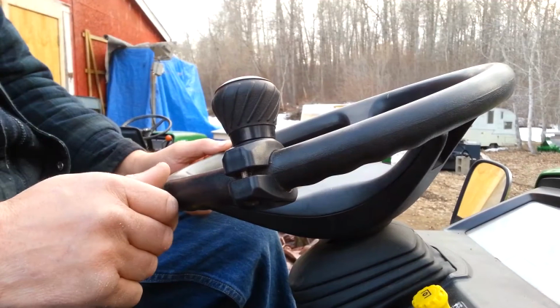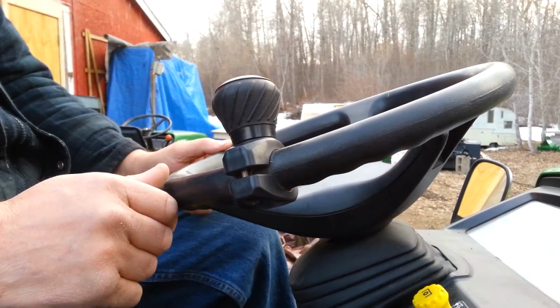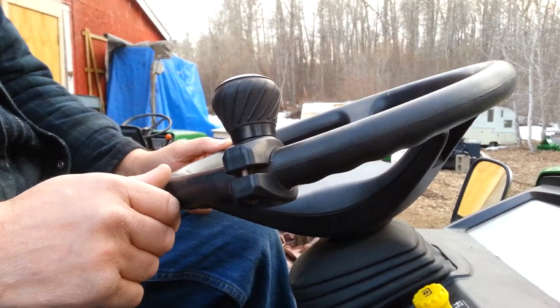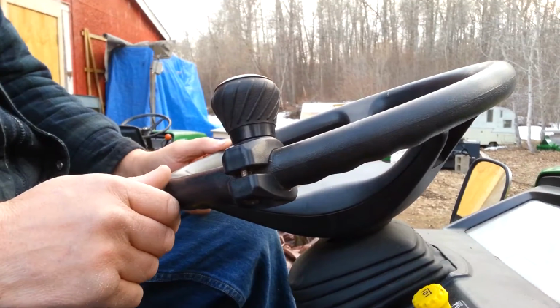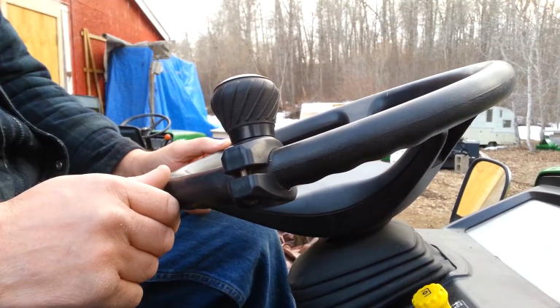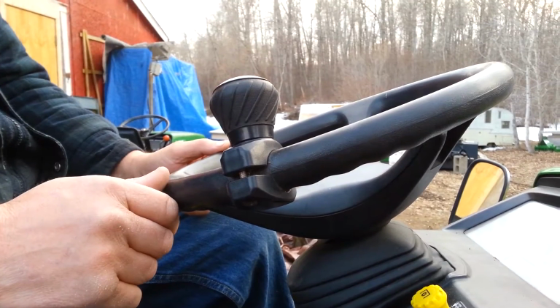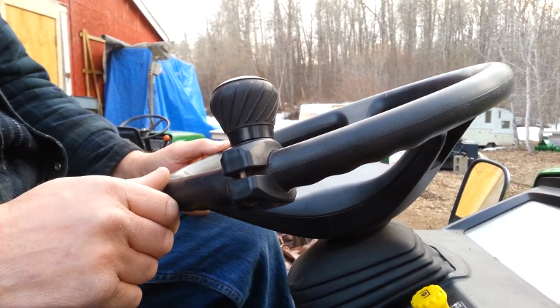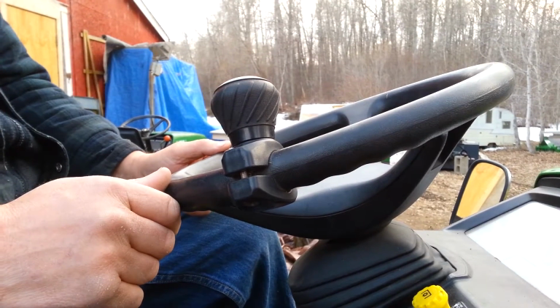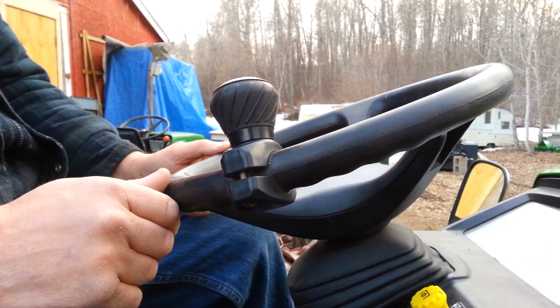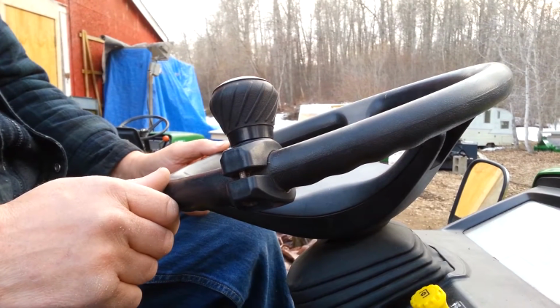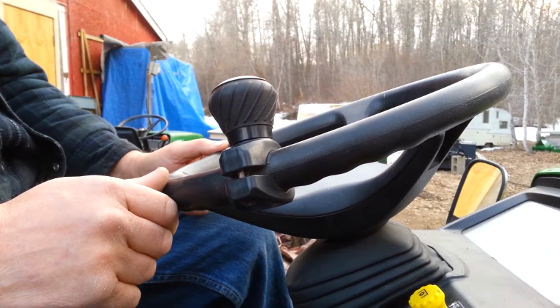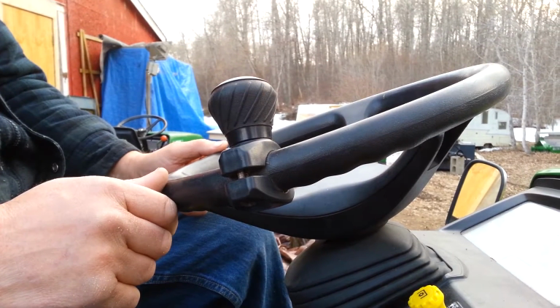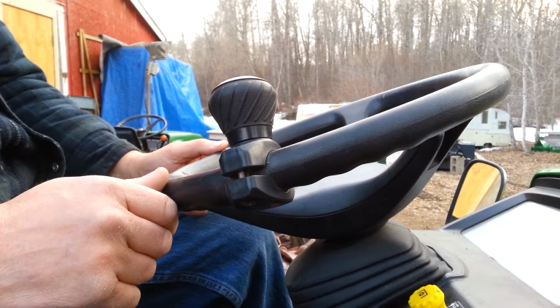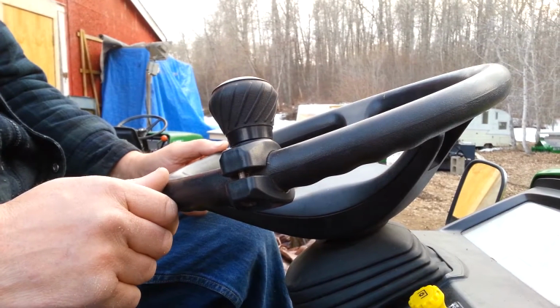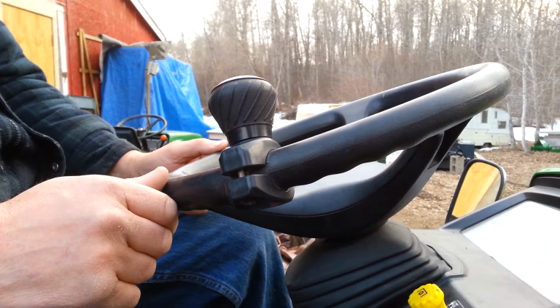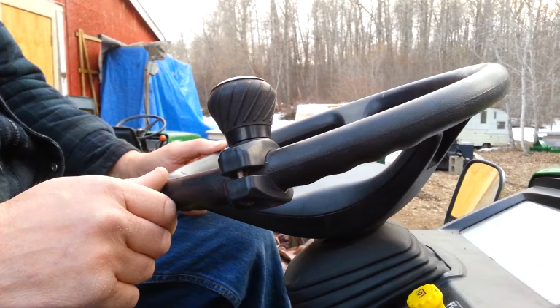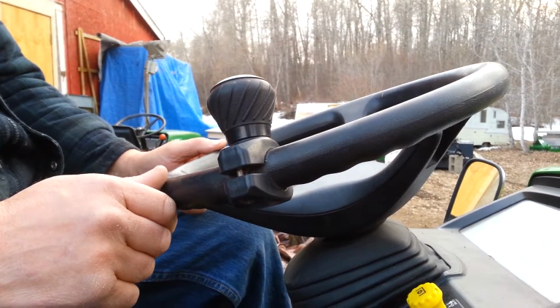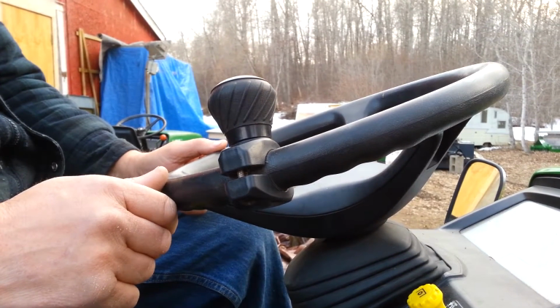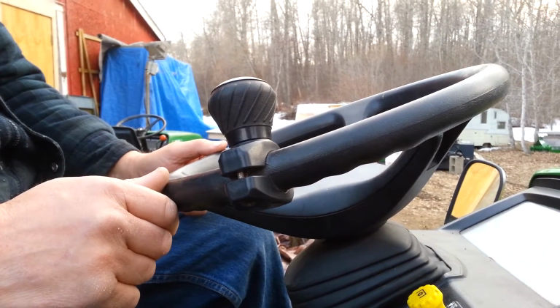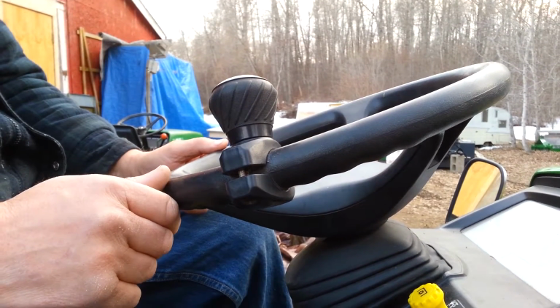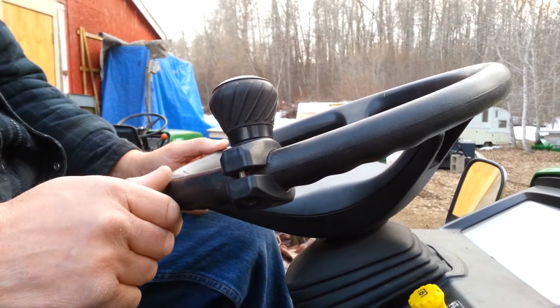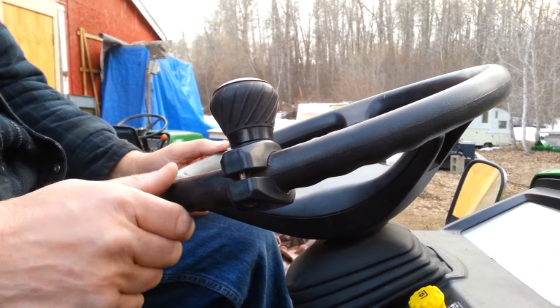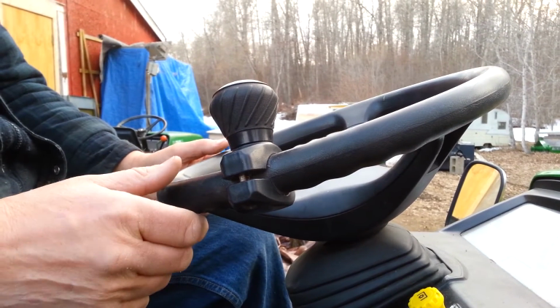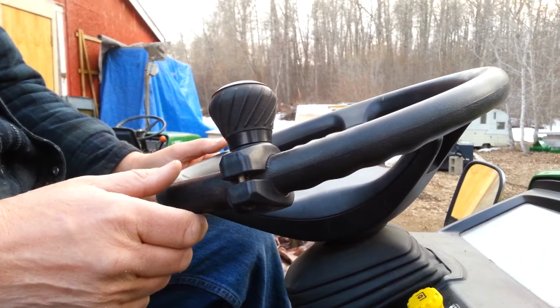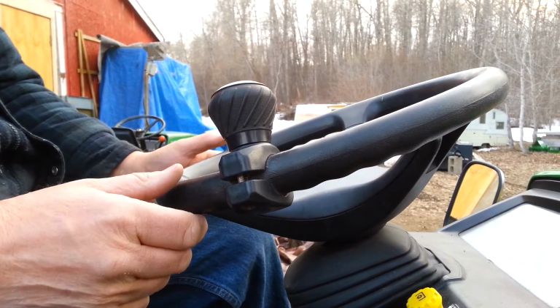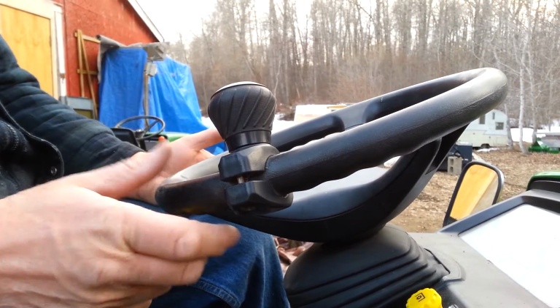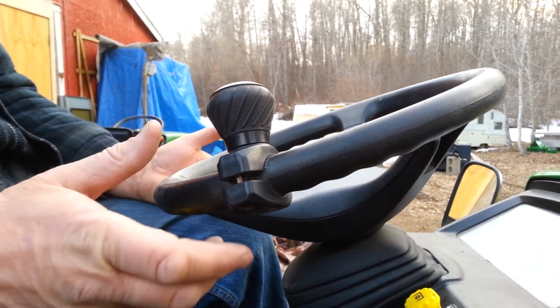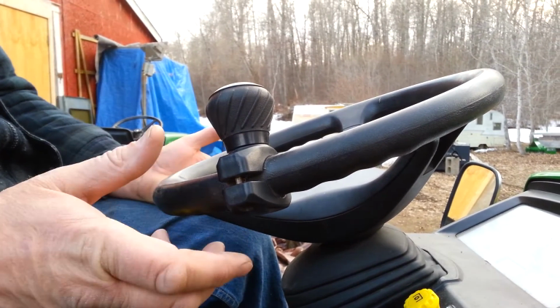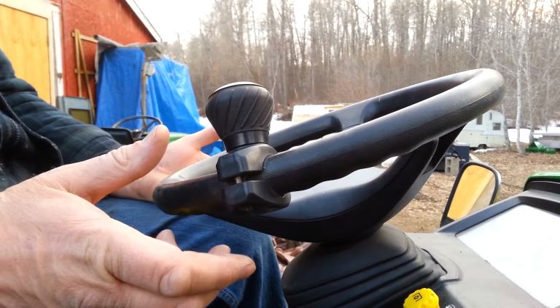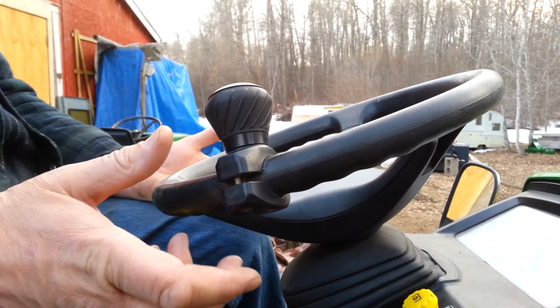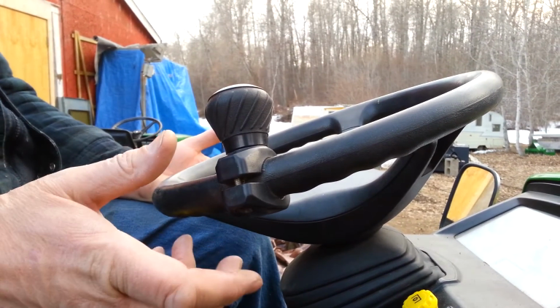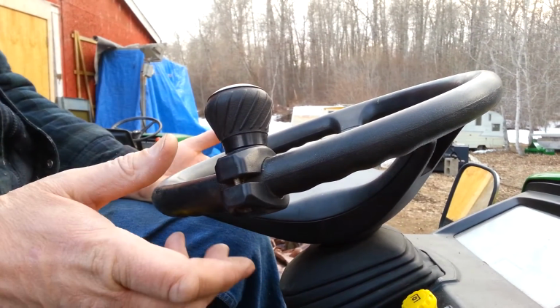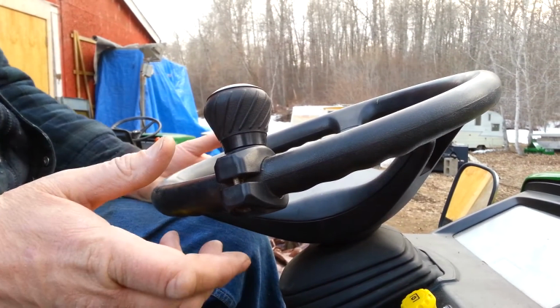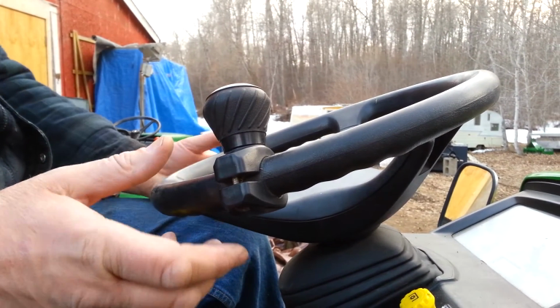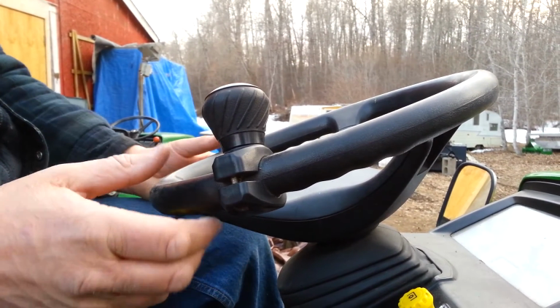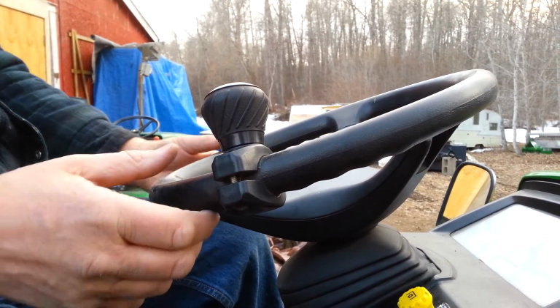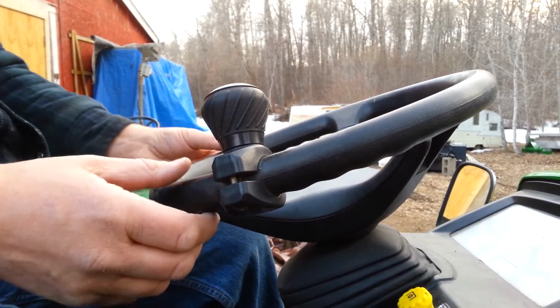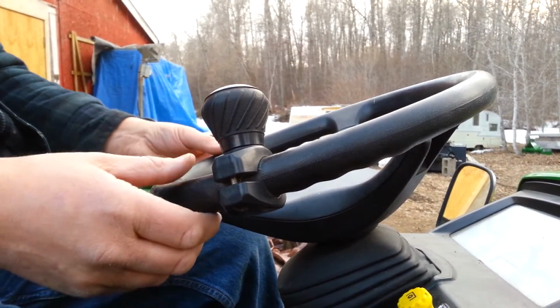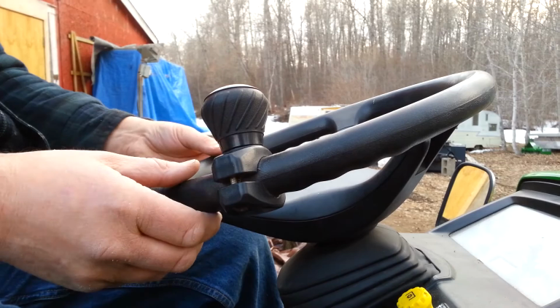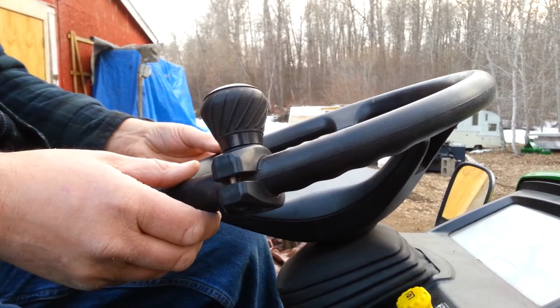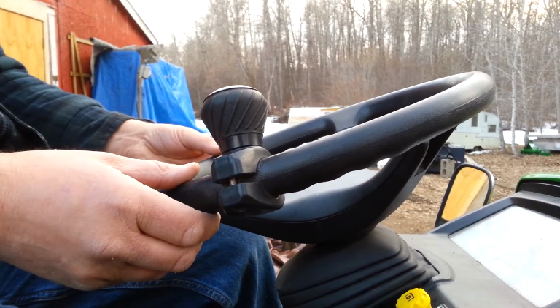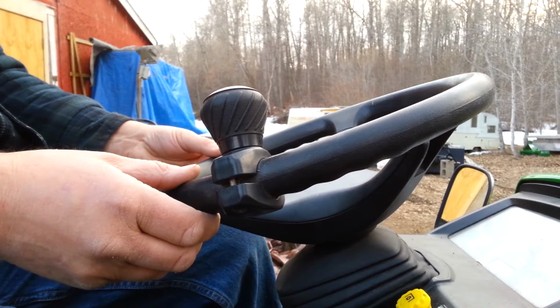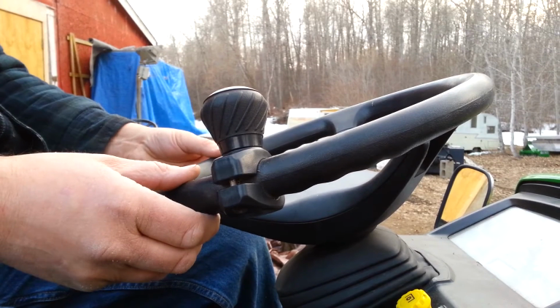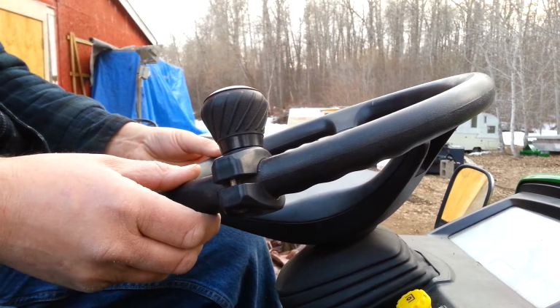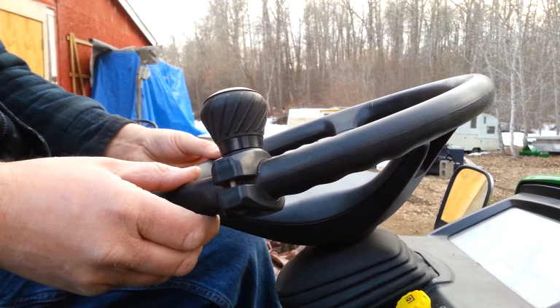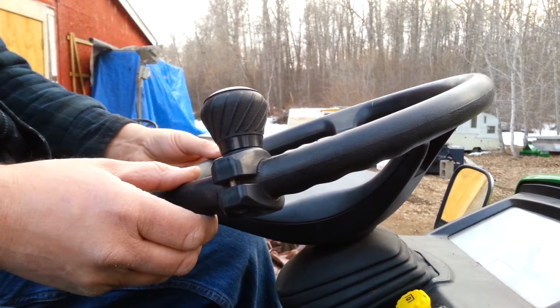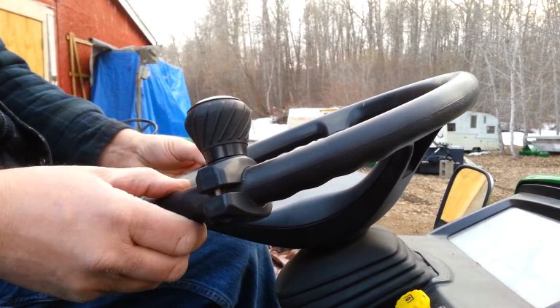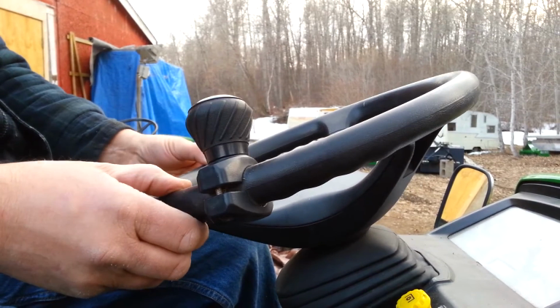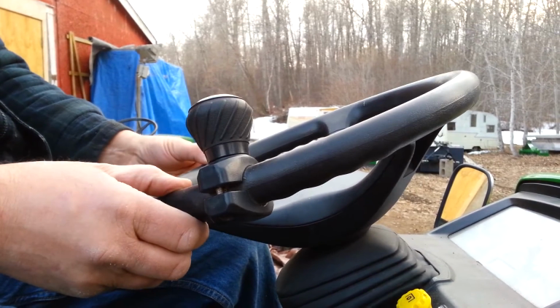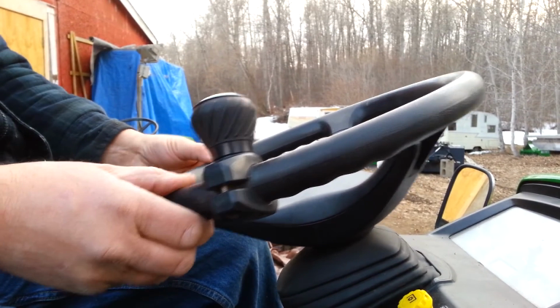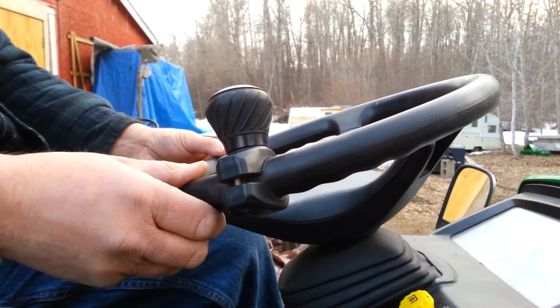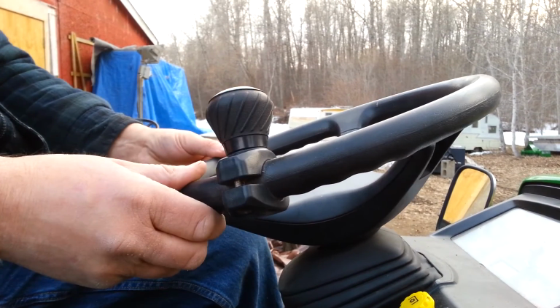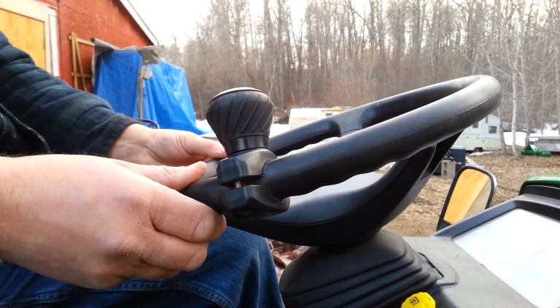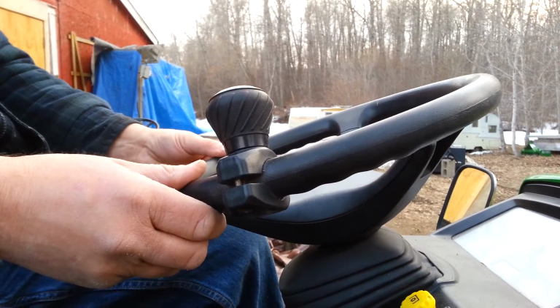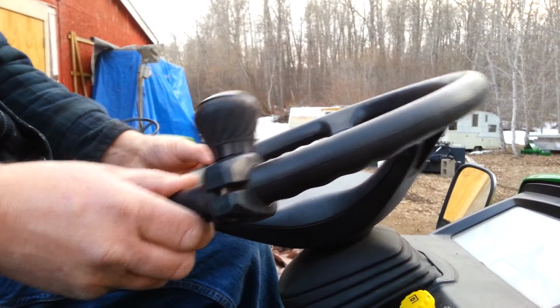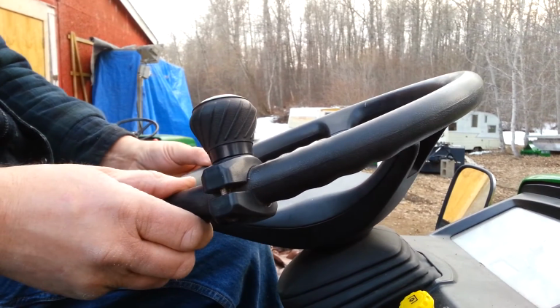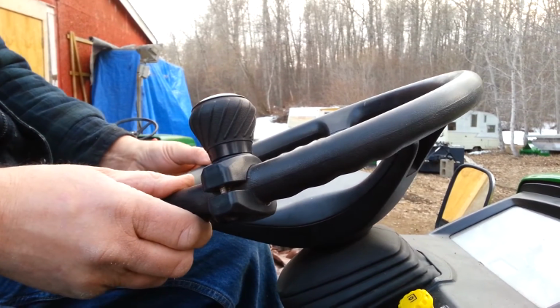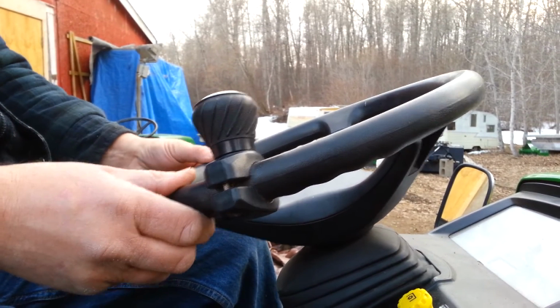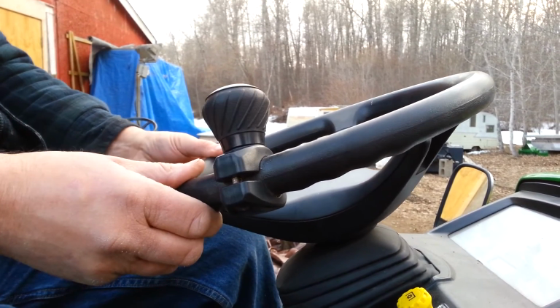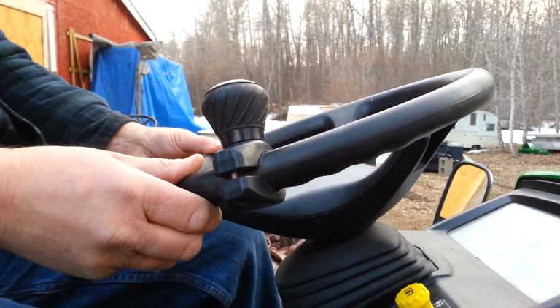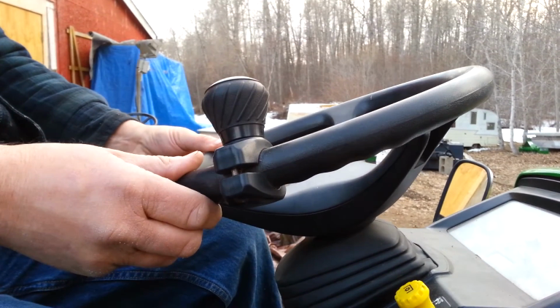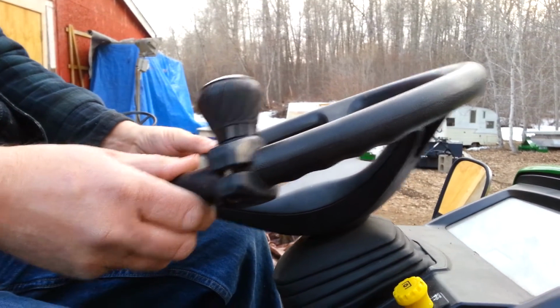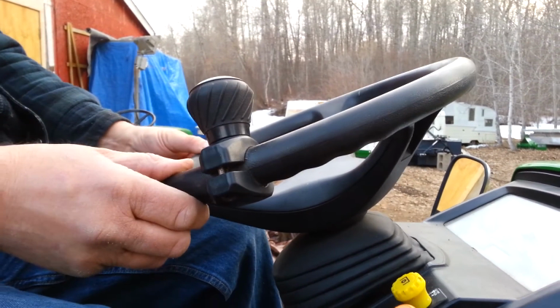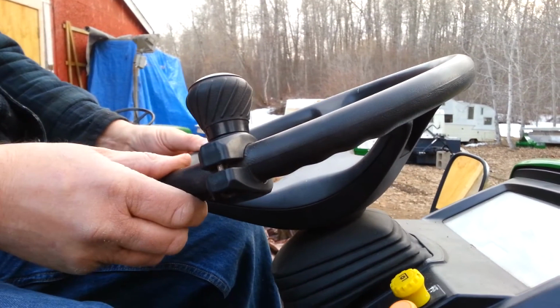Video to demonstrate how loose the steering wheel is on my 1026. I think it should be covered under warranty.